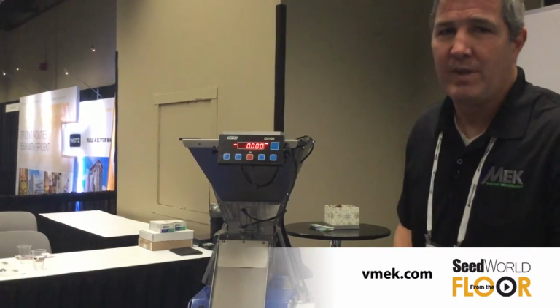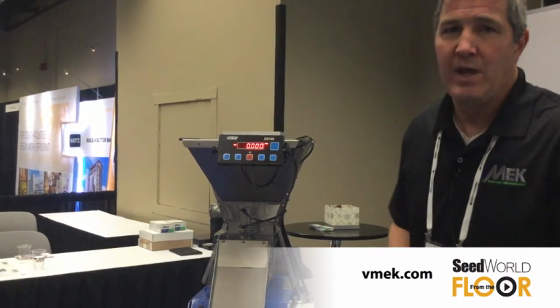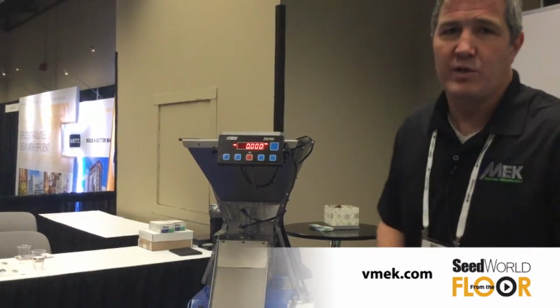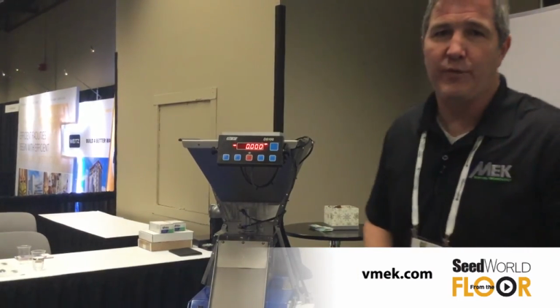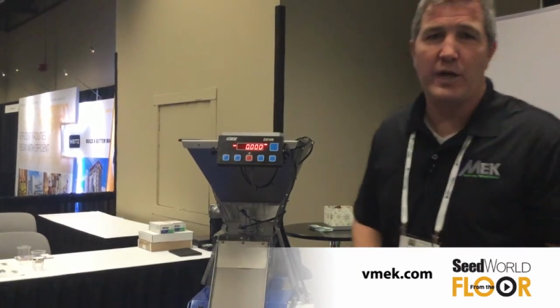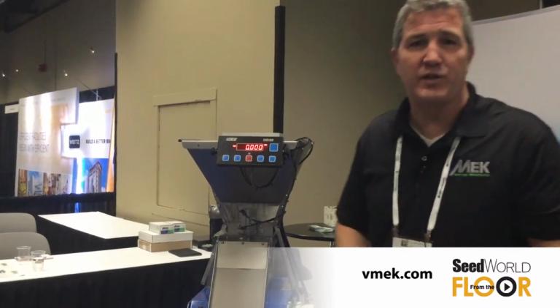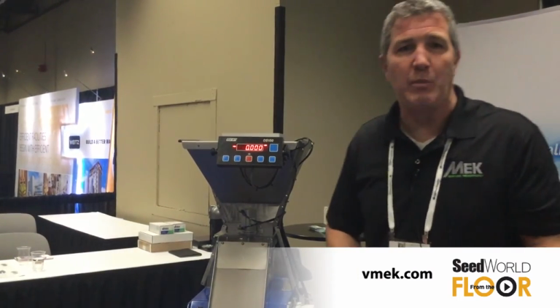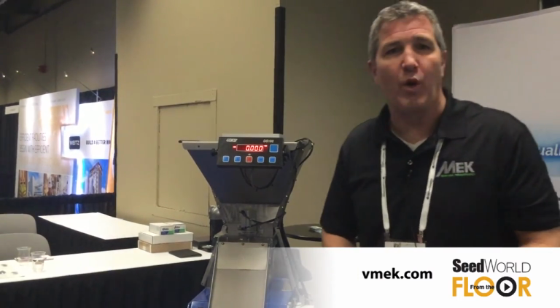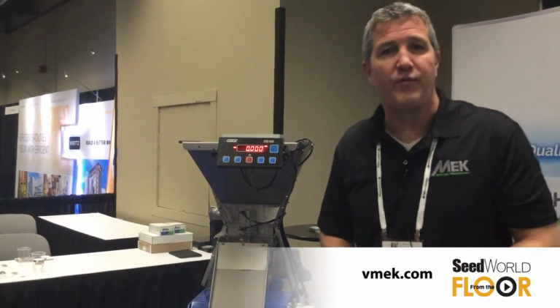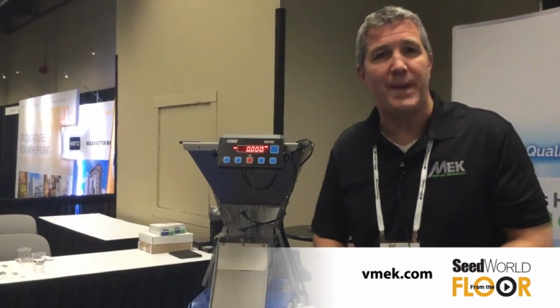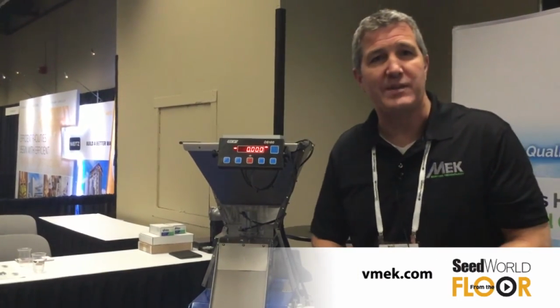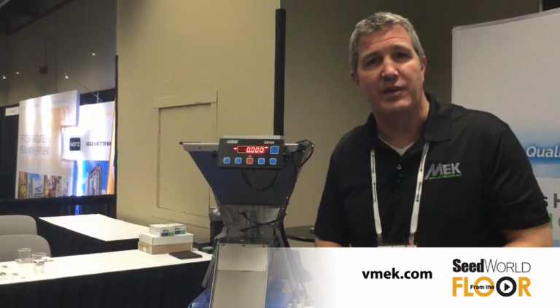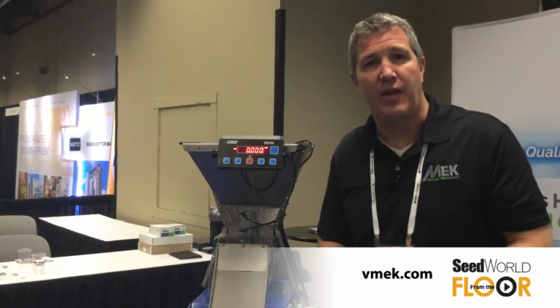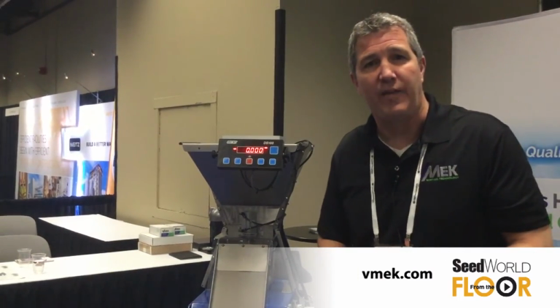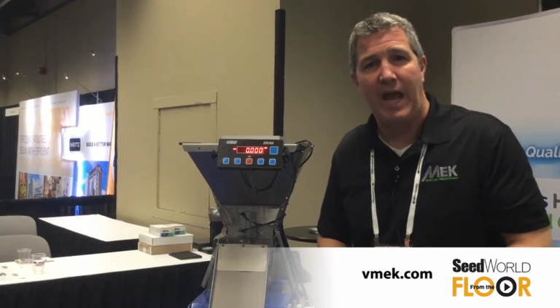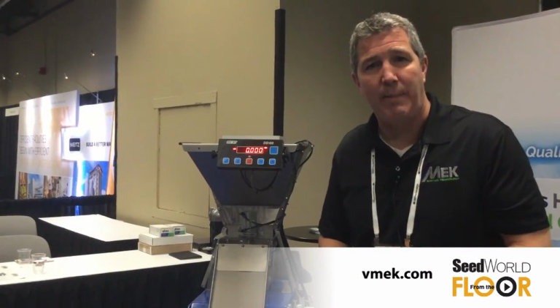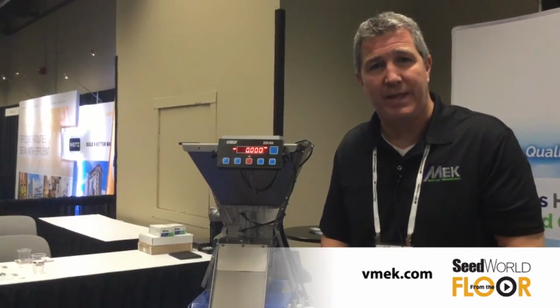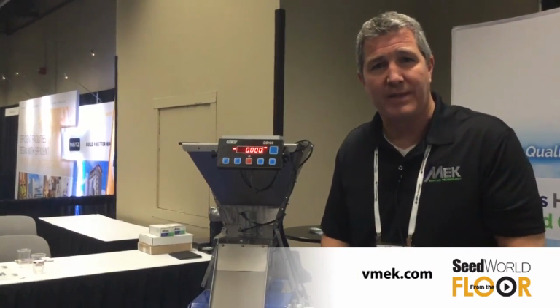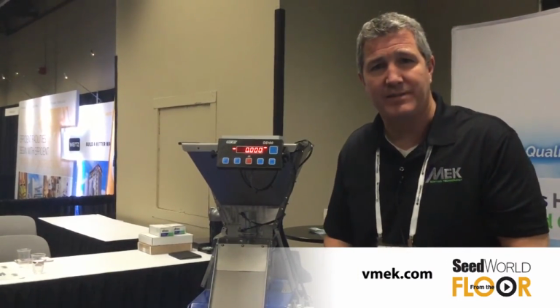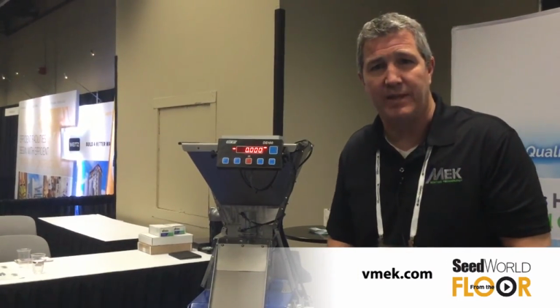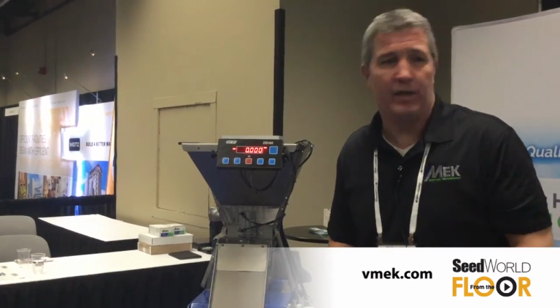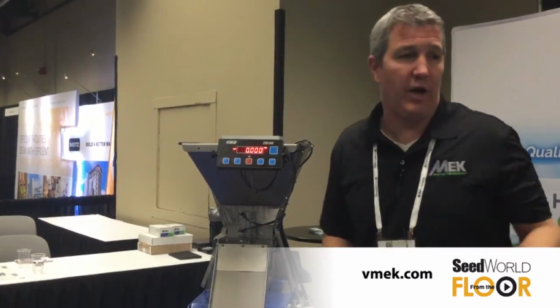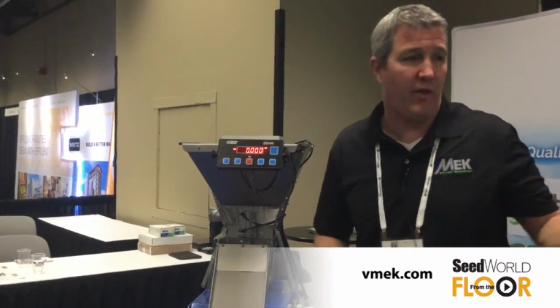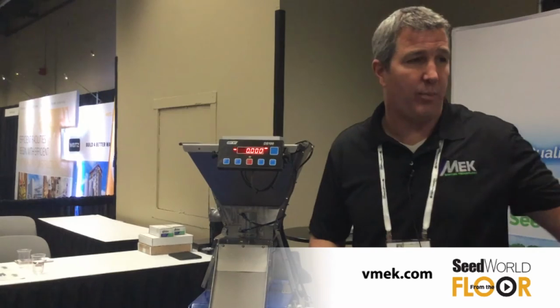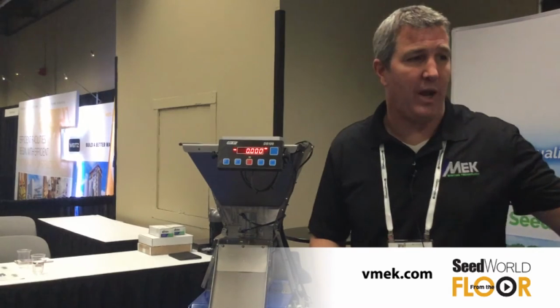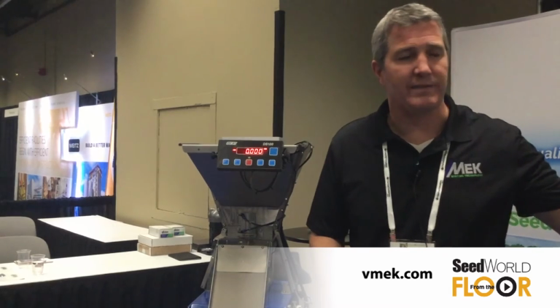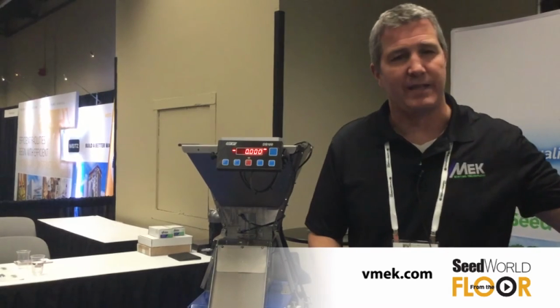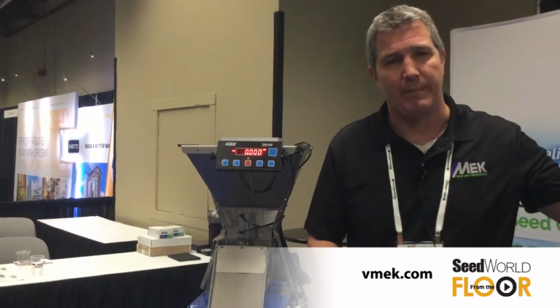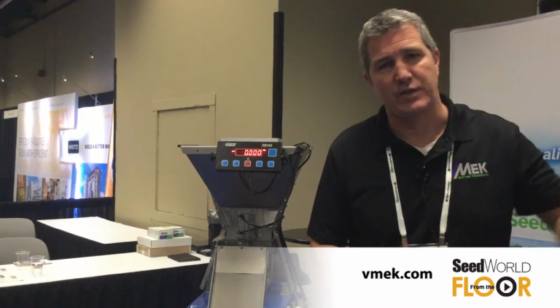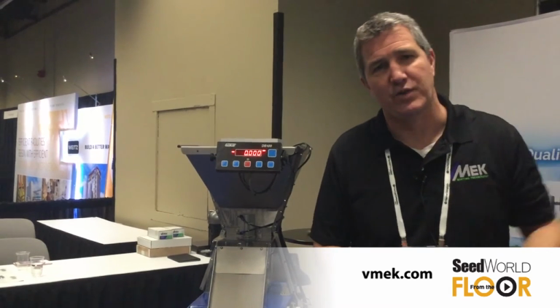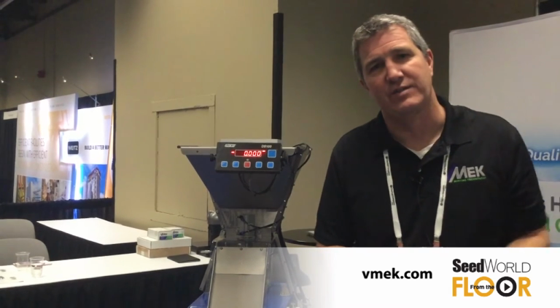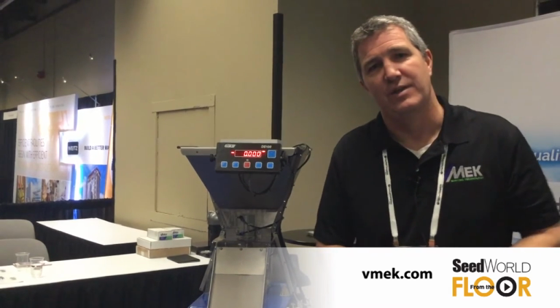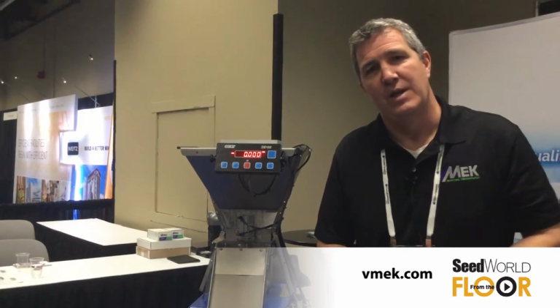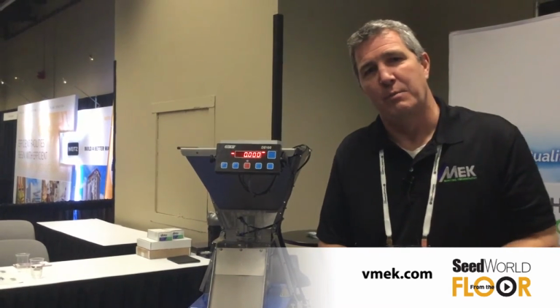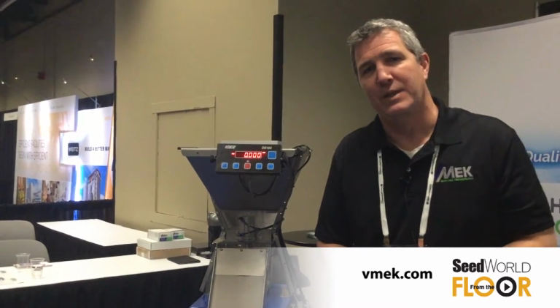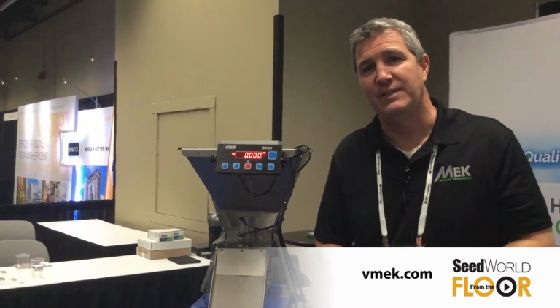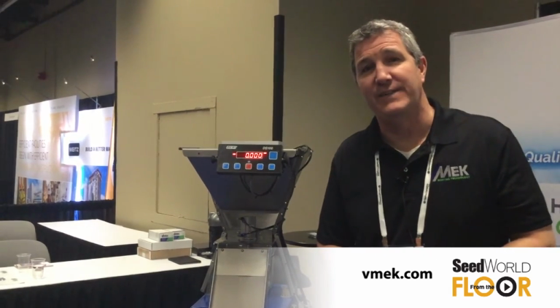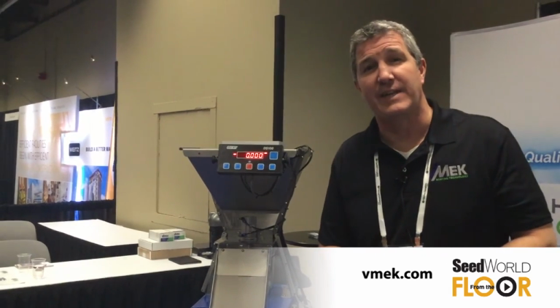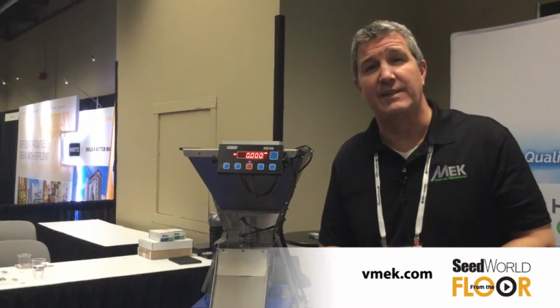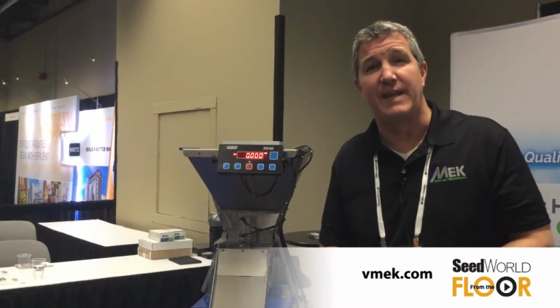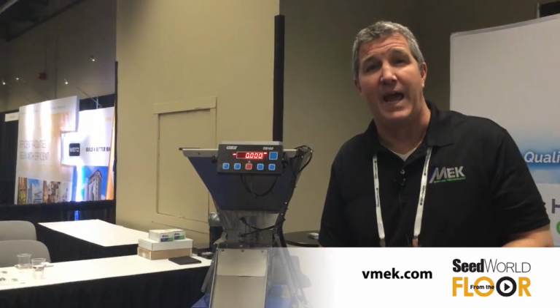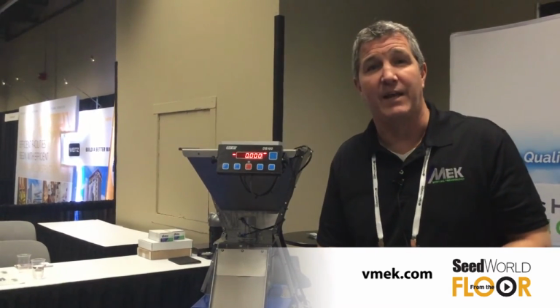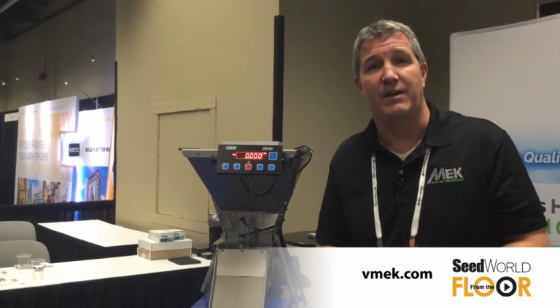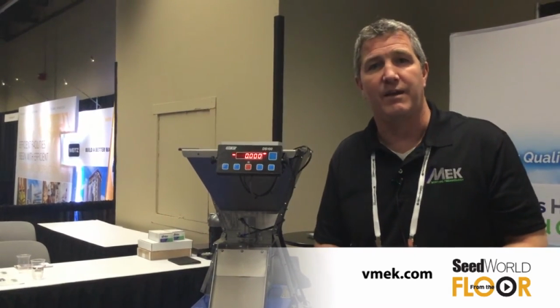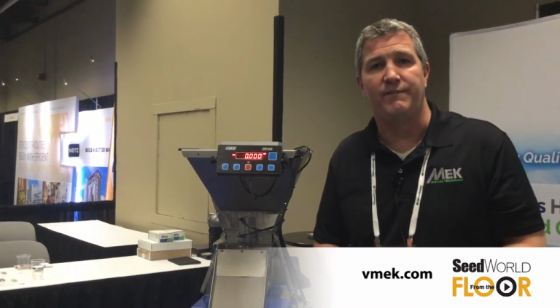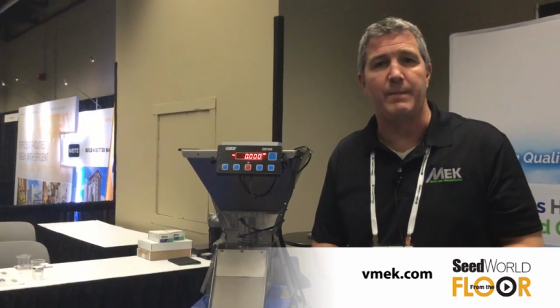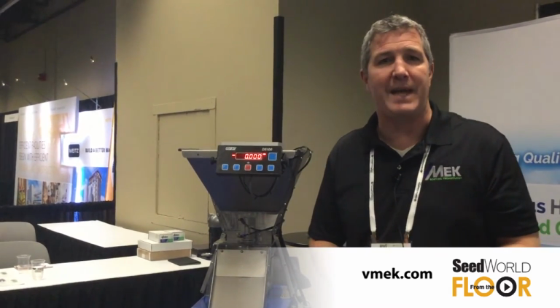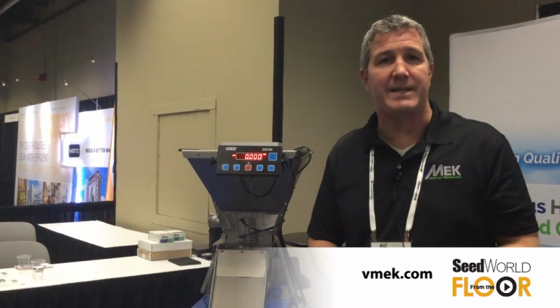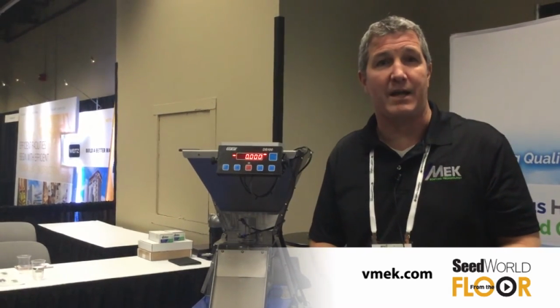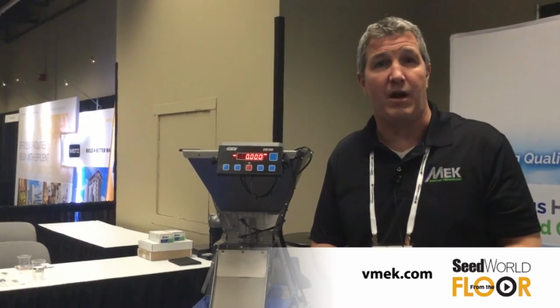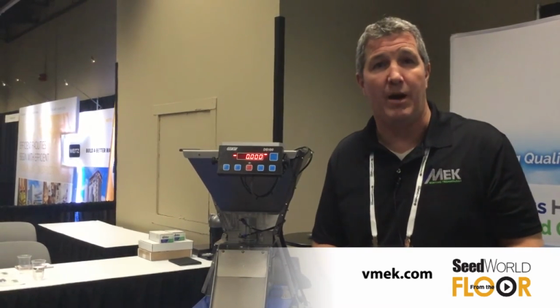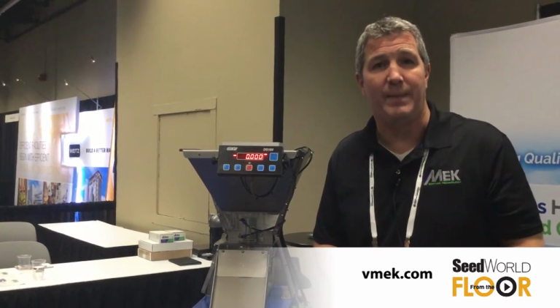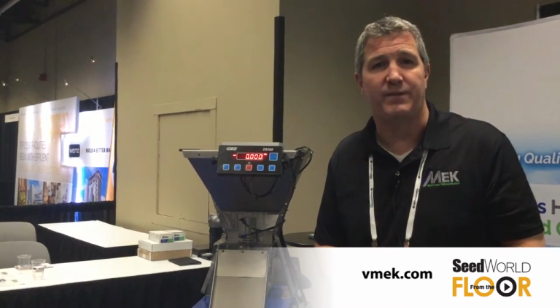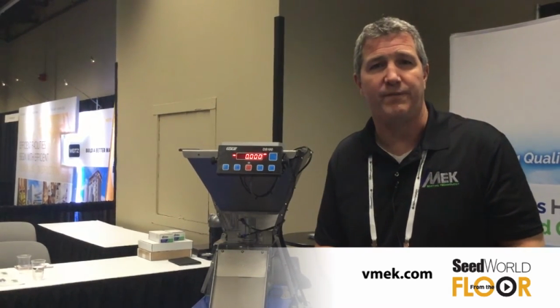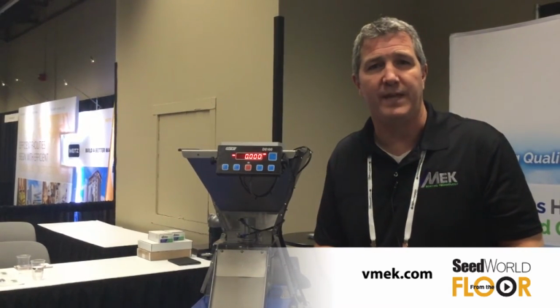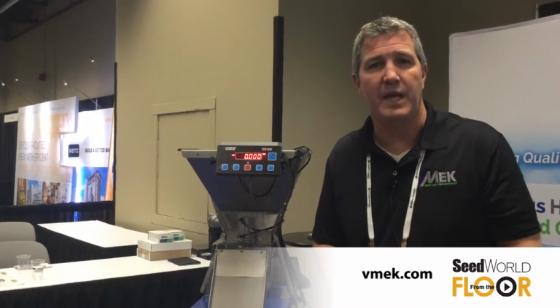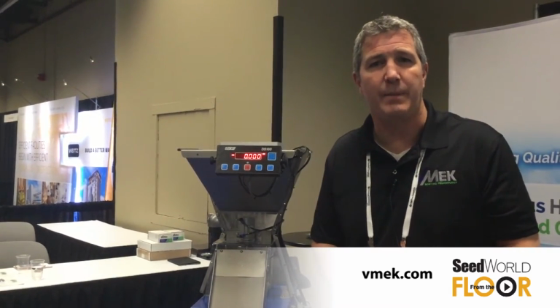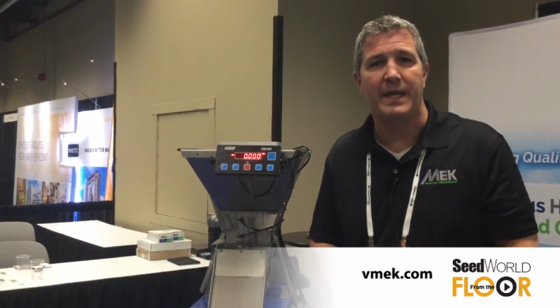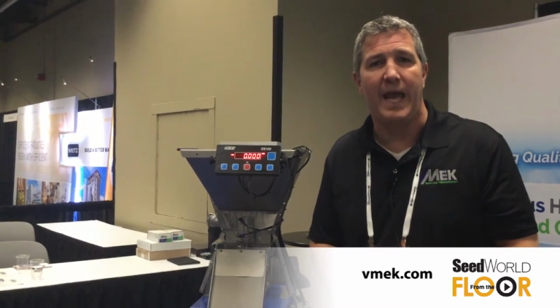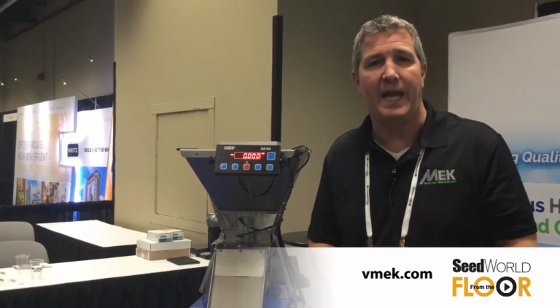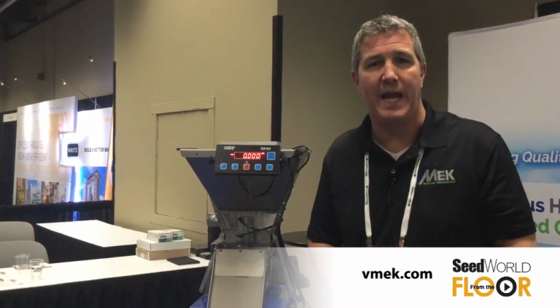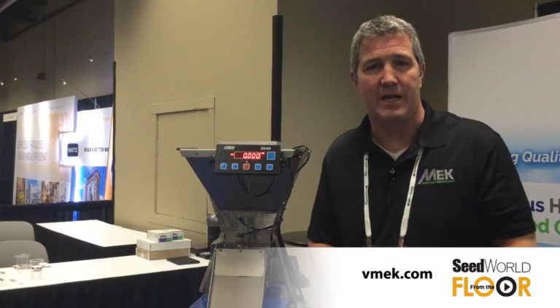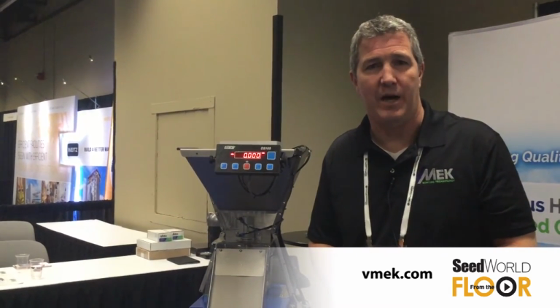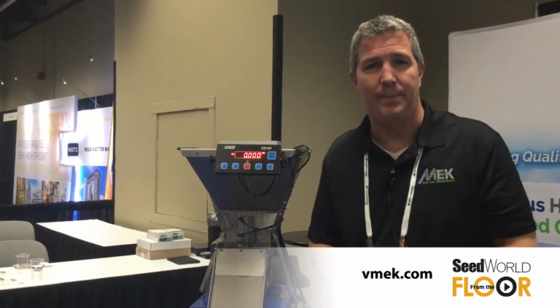If you're interested in more information on the Abacus and our other products like the Metrix, please visit us at vmec.com — that's V-M-E-K dot com.